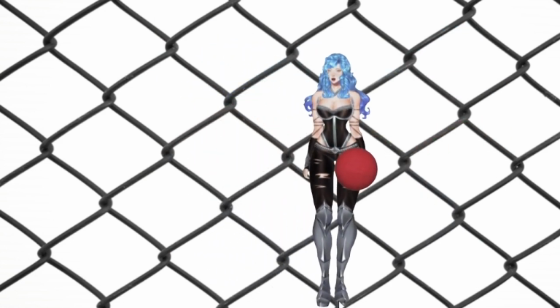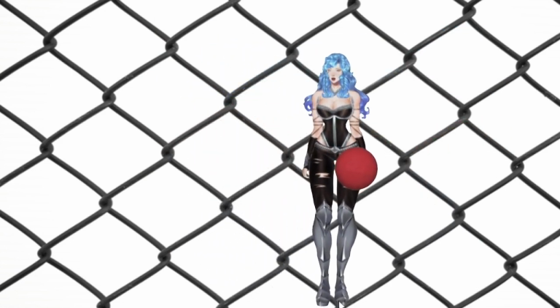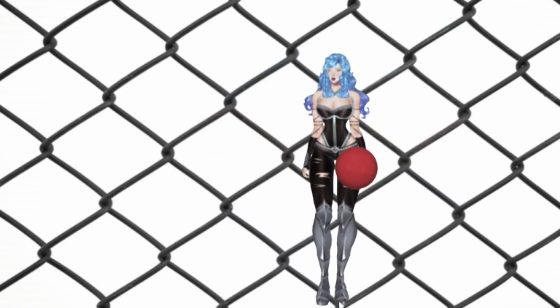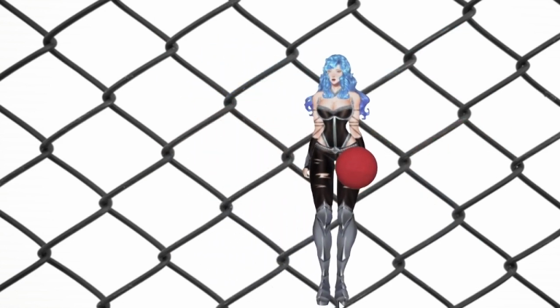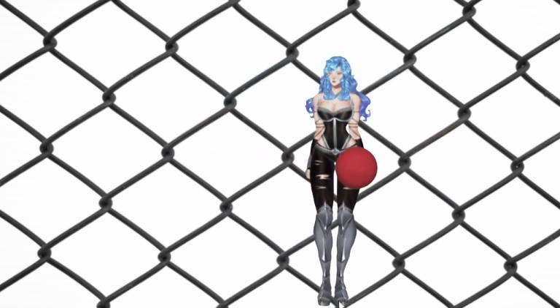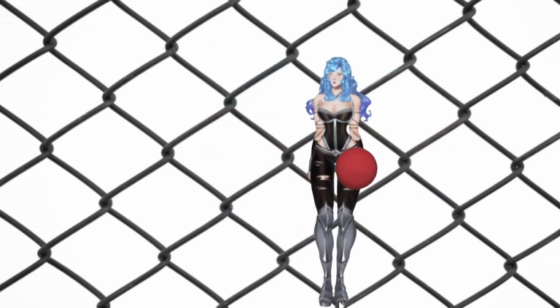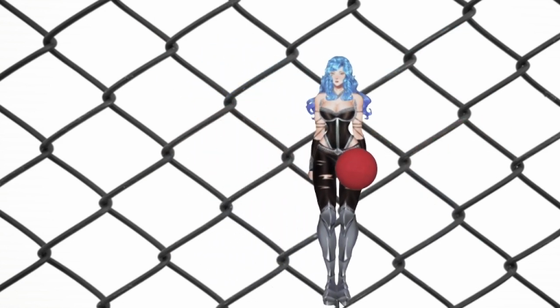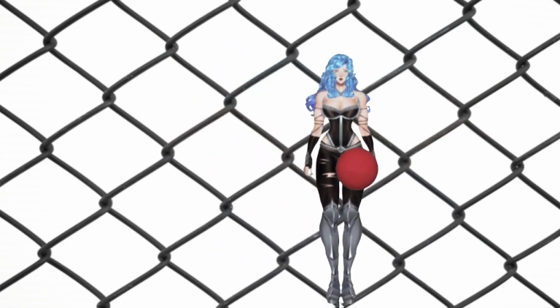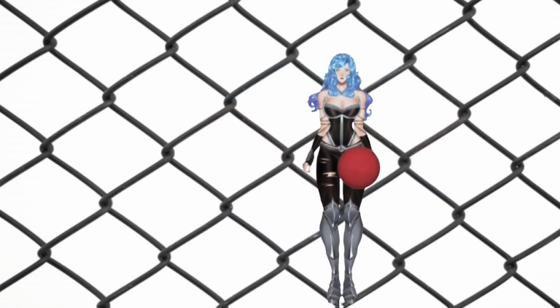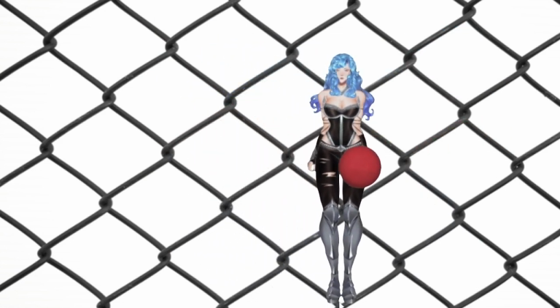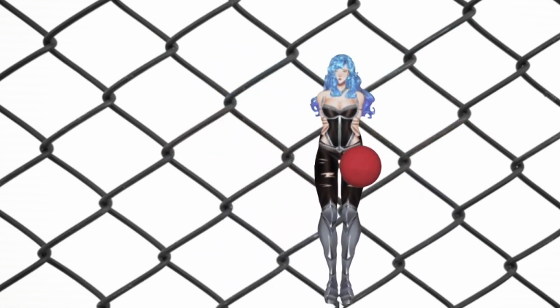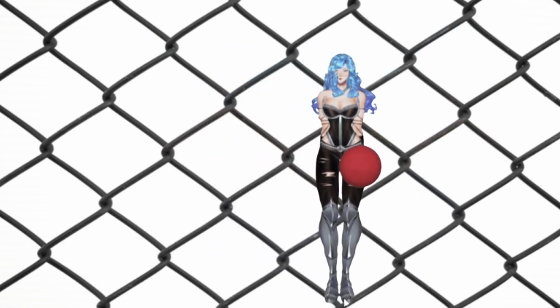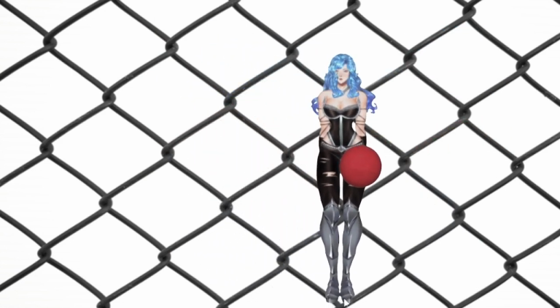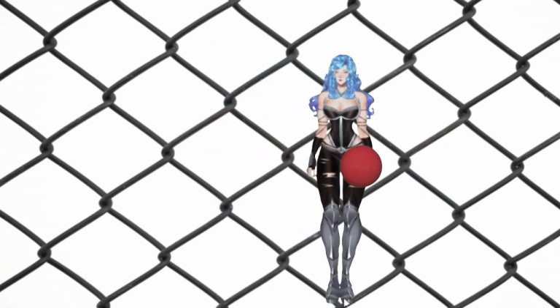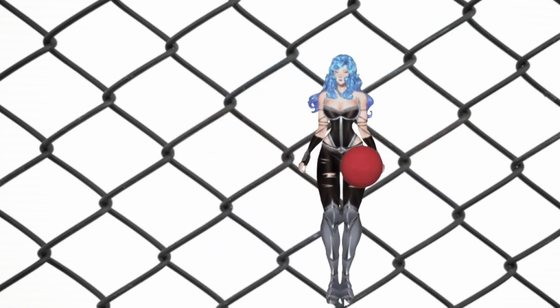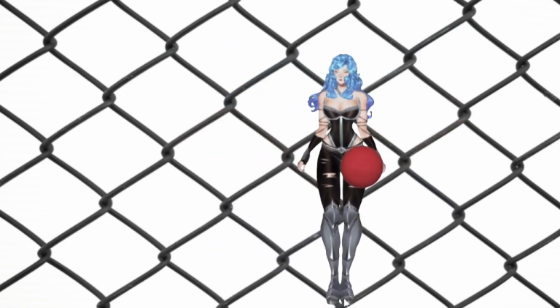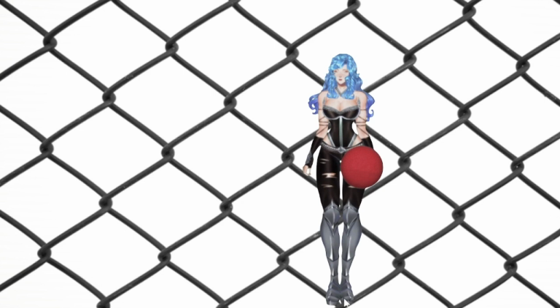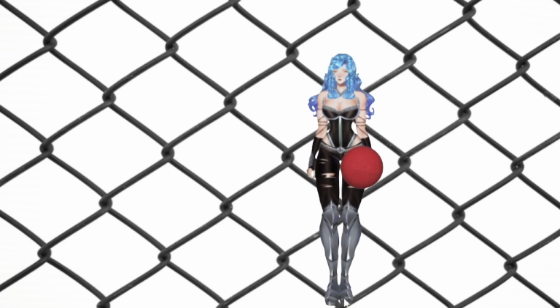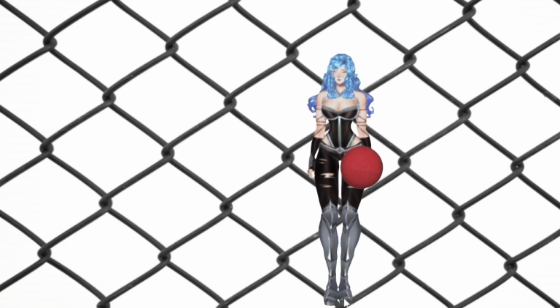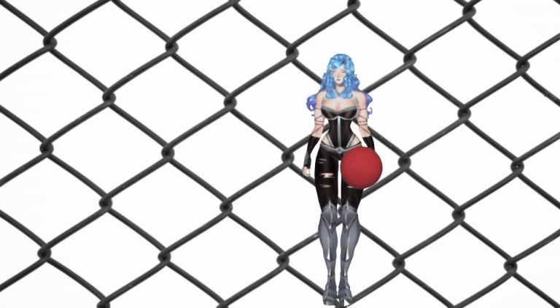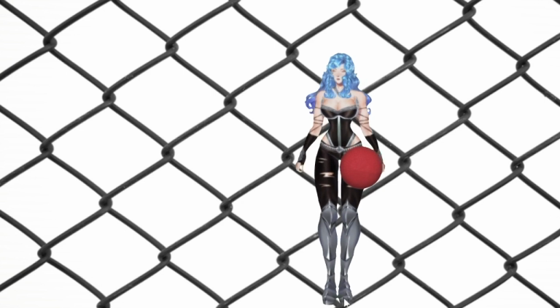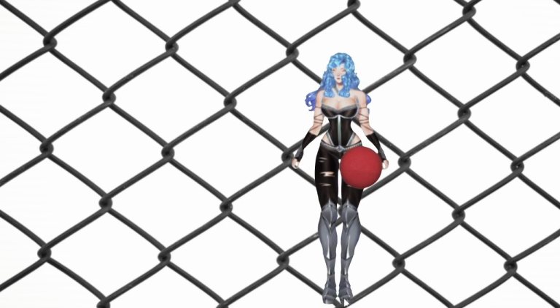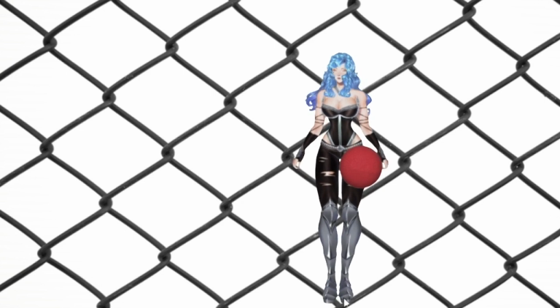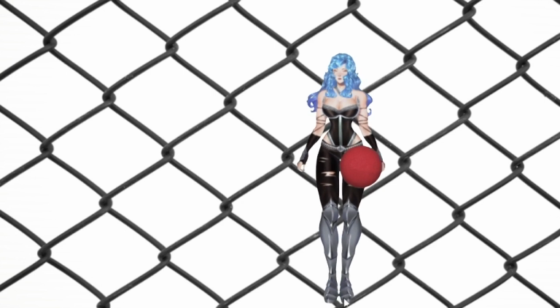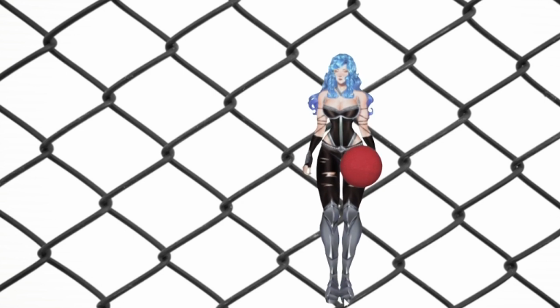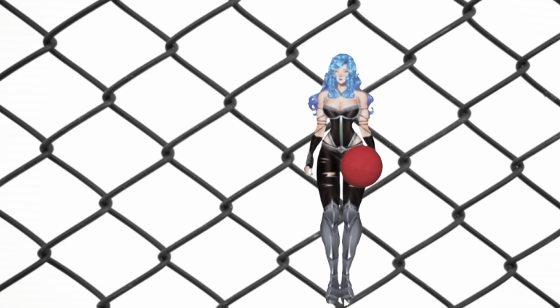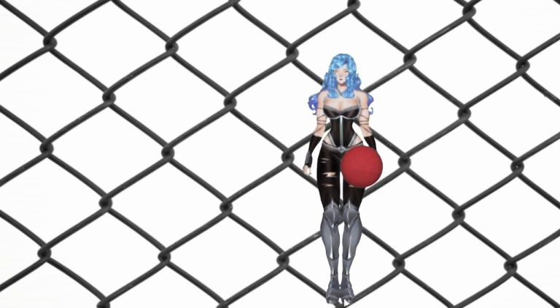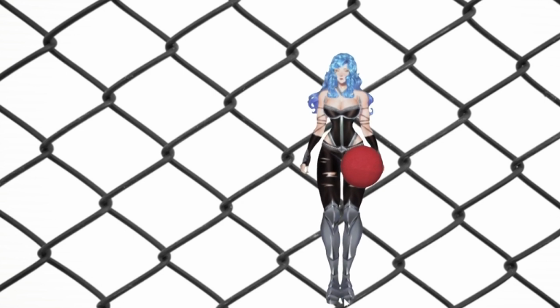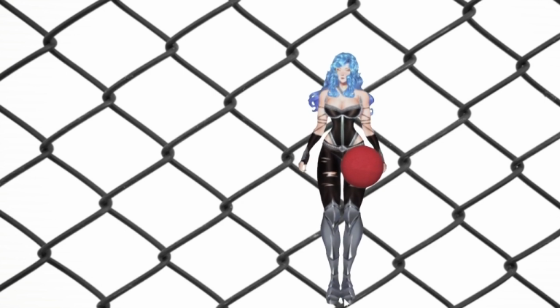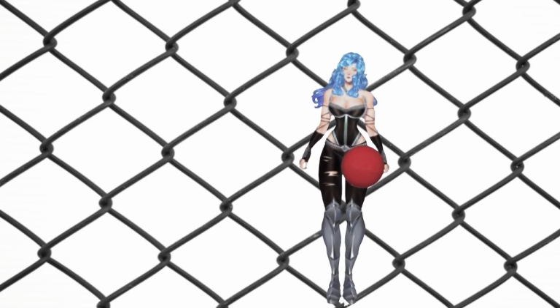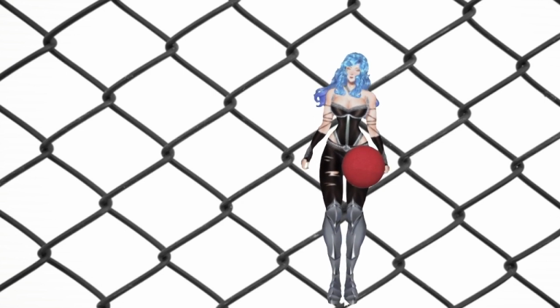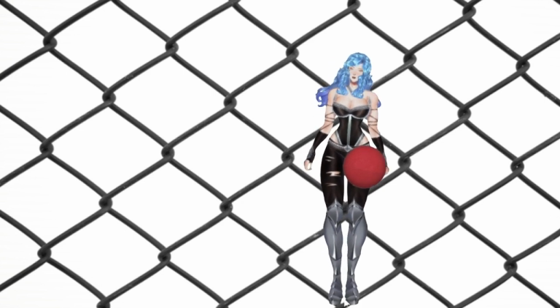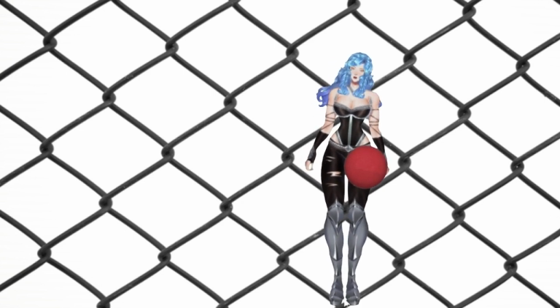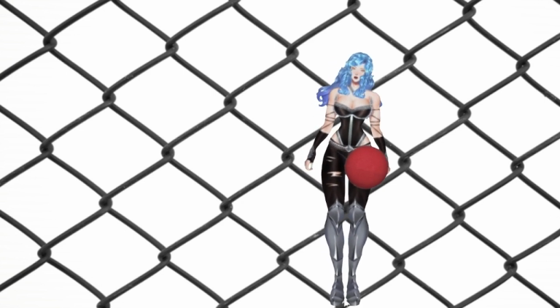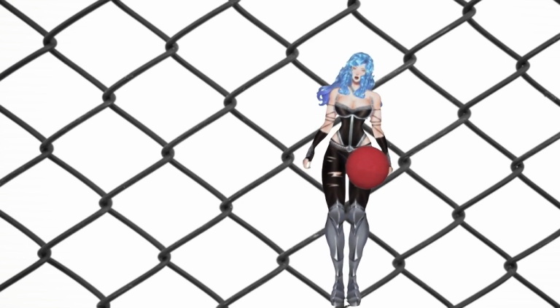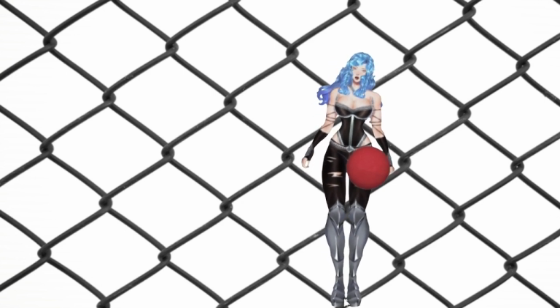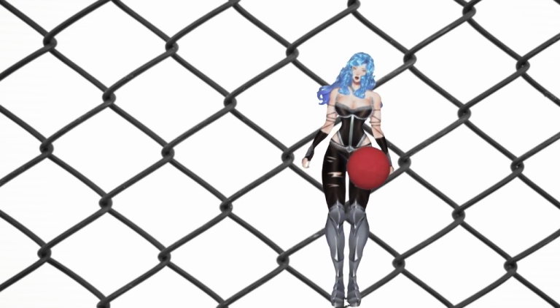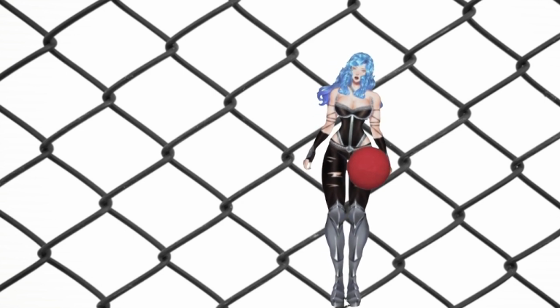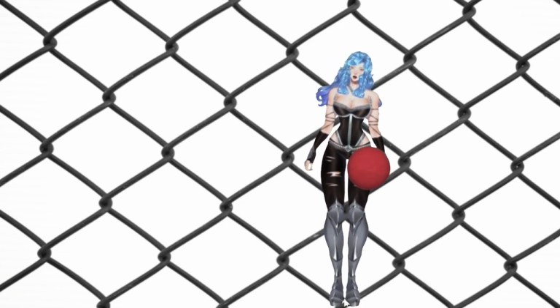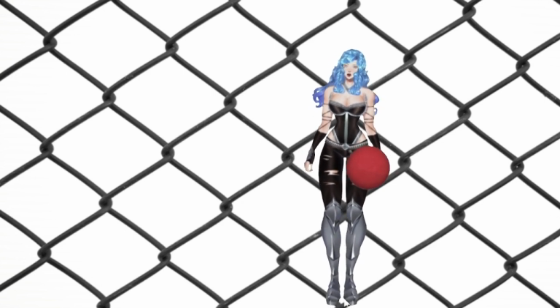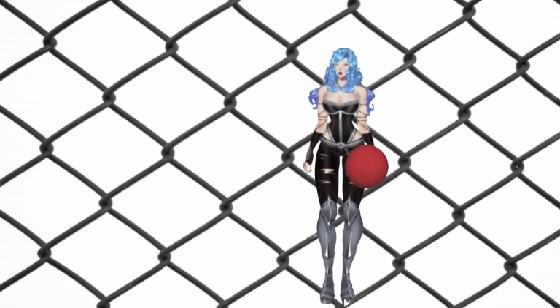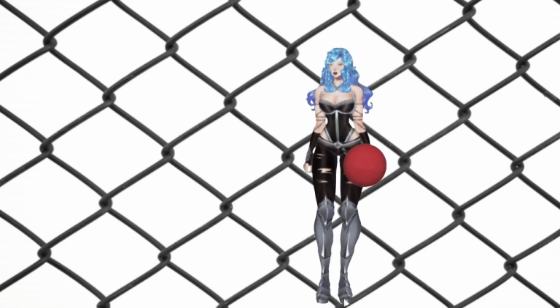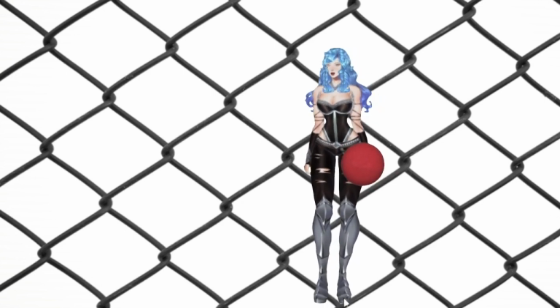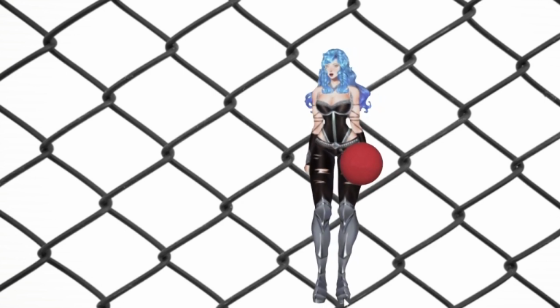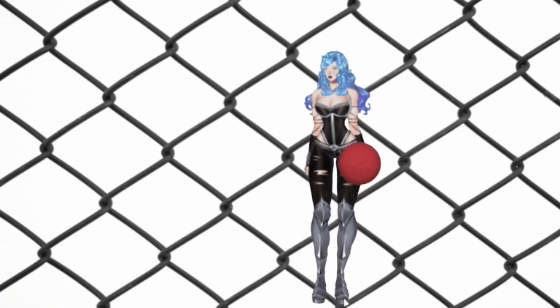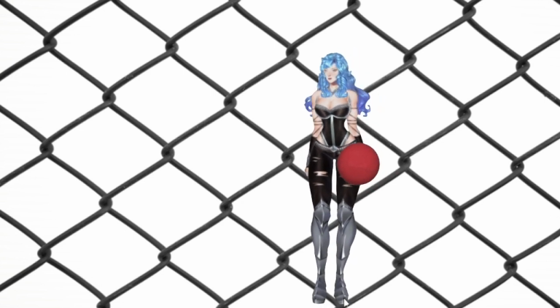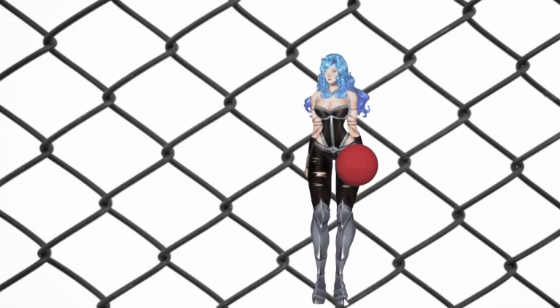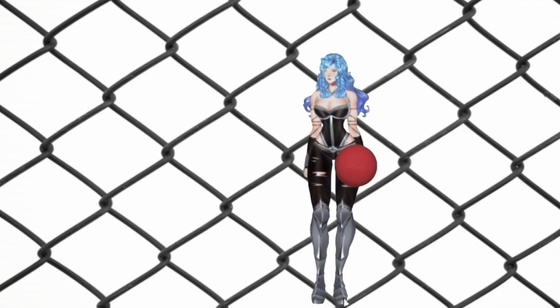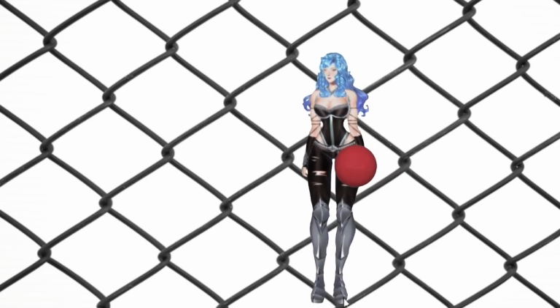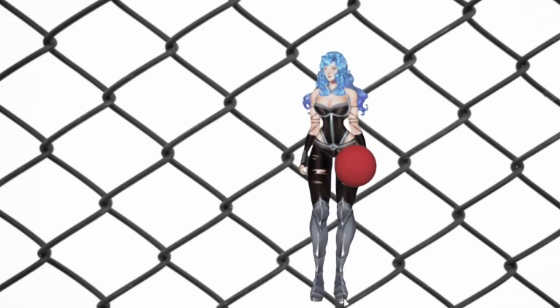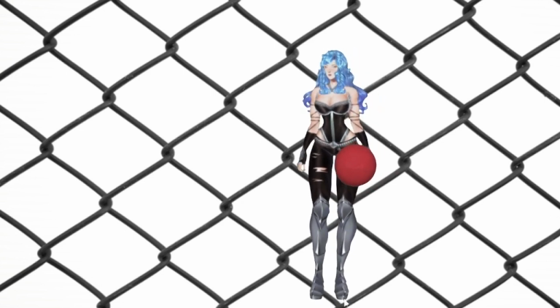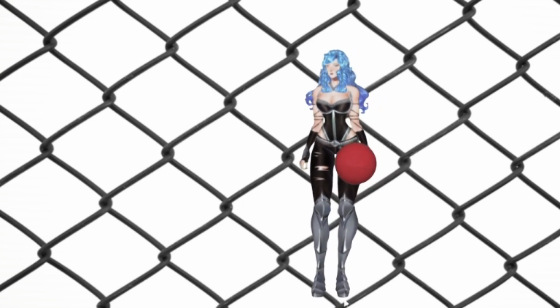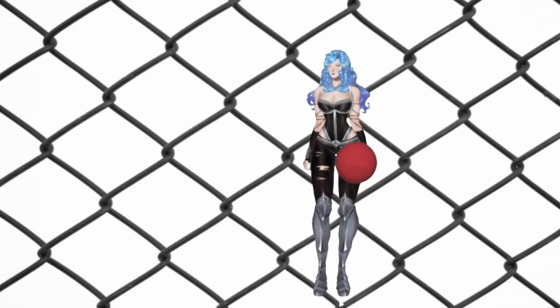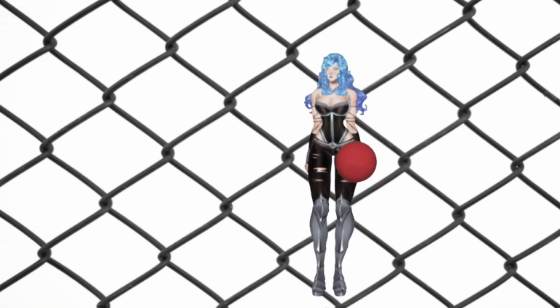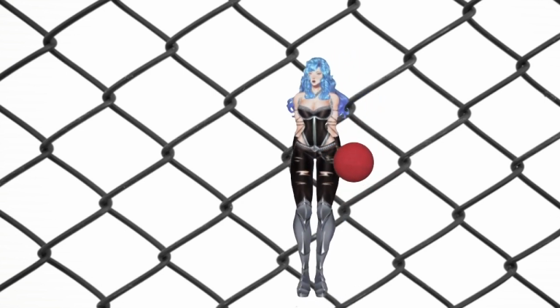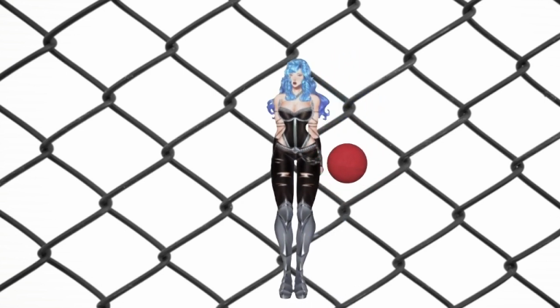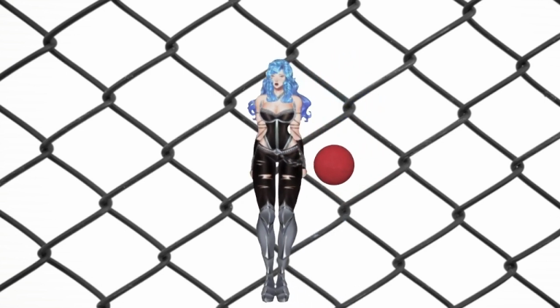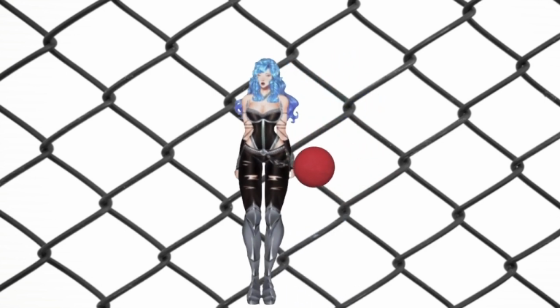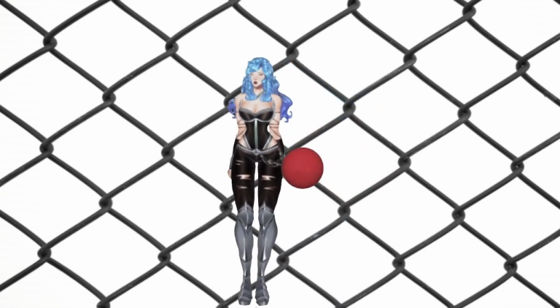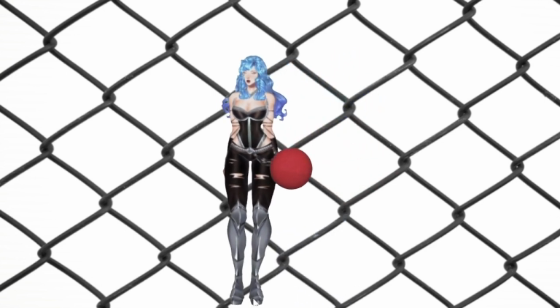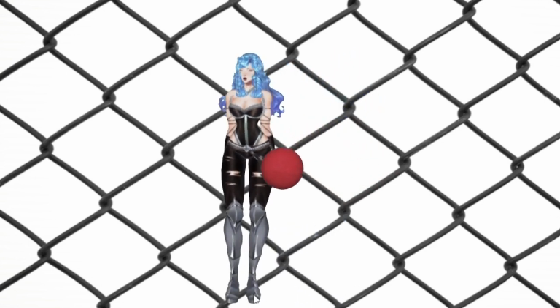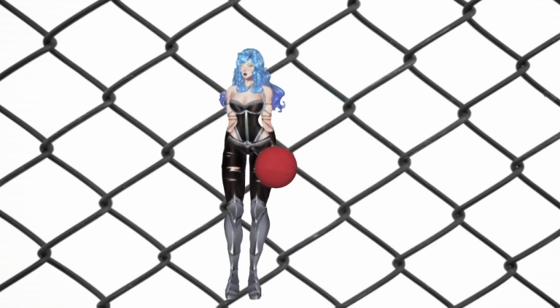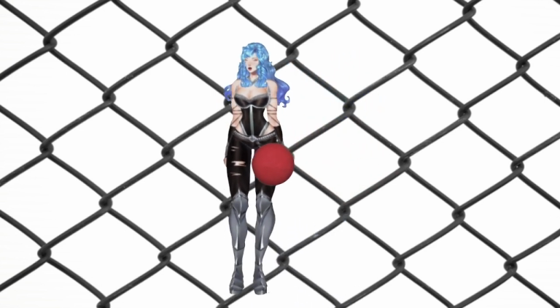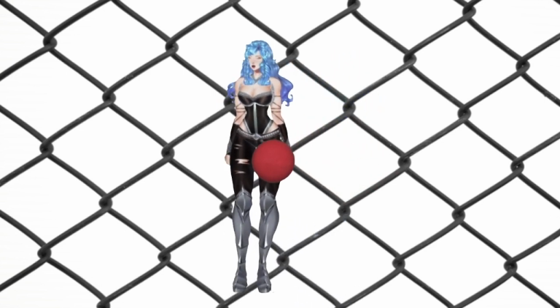Now if you're ready for dodgeball for the eyeballs, let's call game on in 3, 2, 1 — game on!